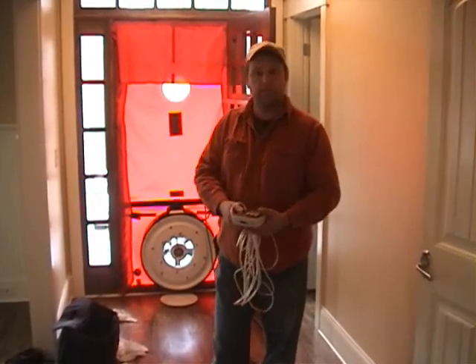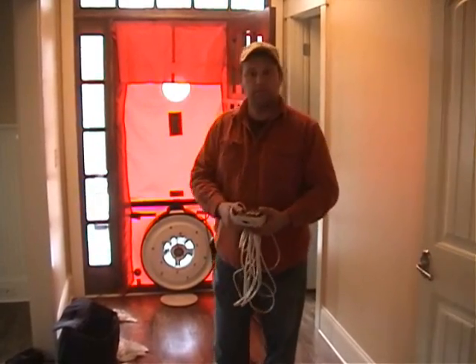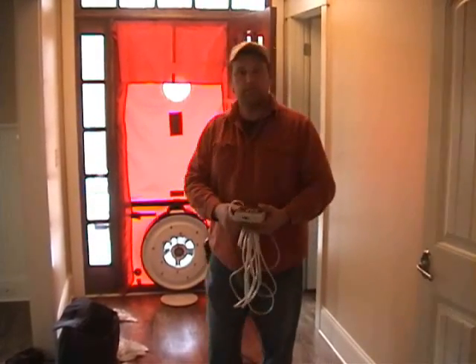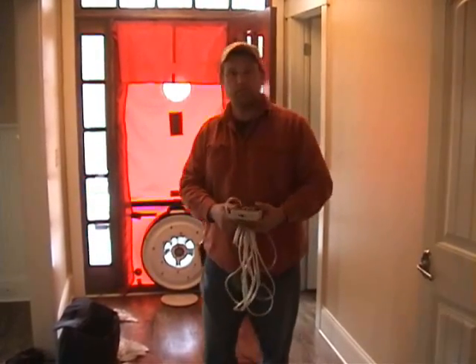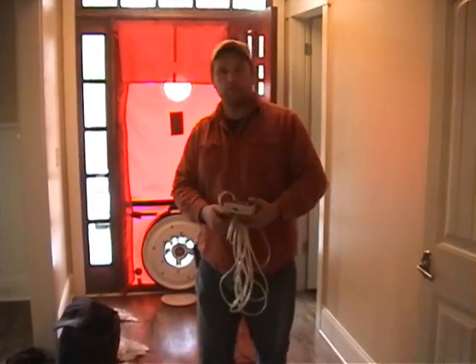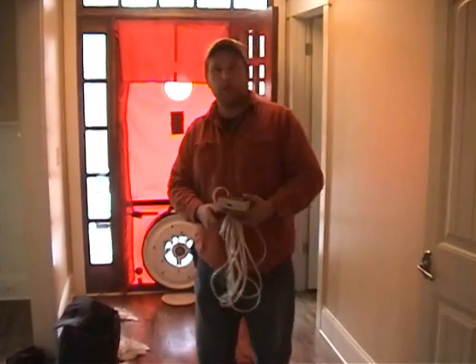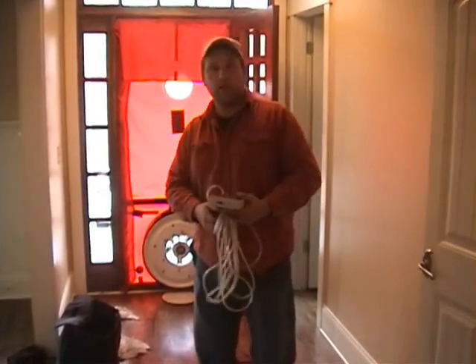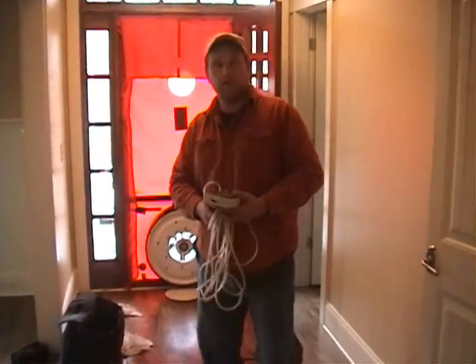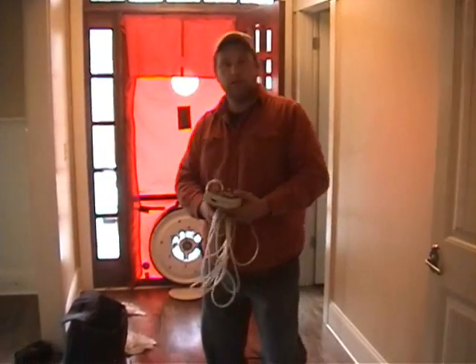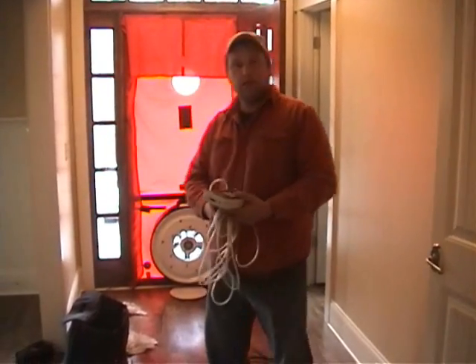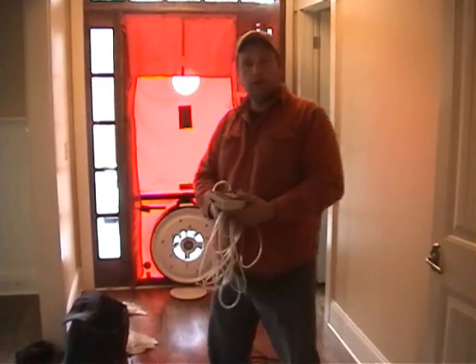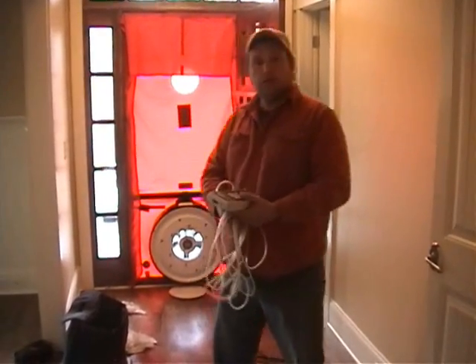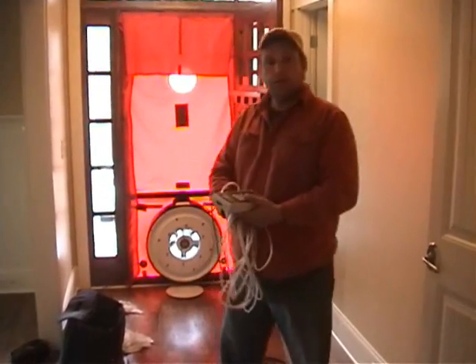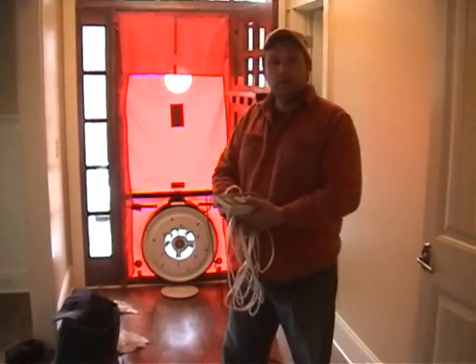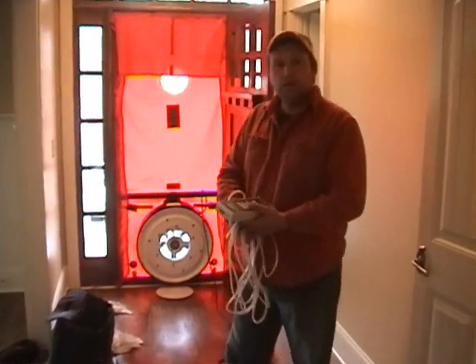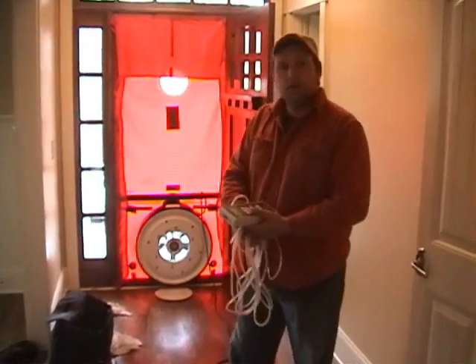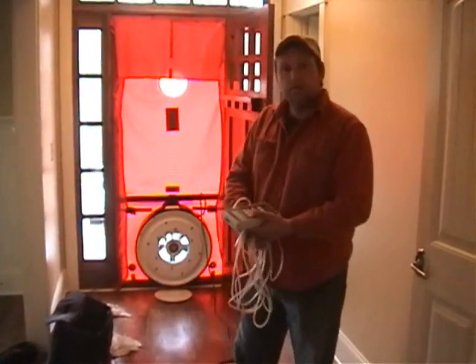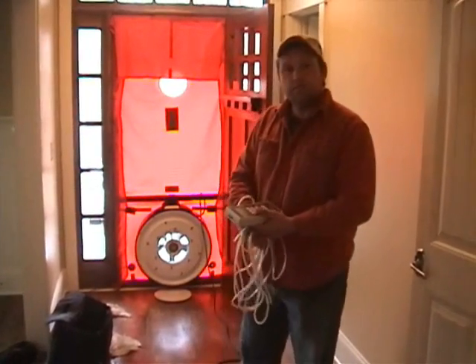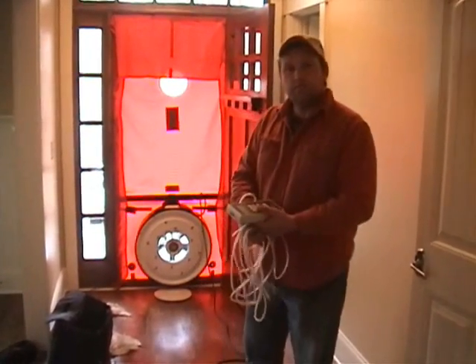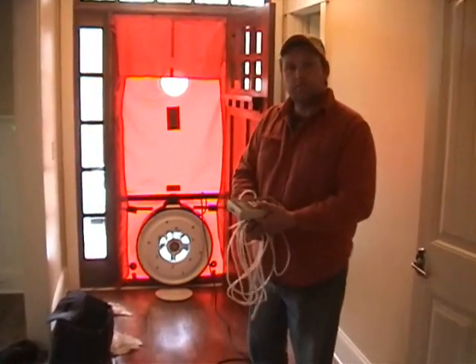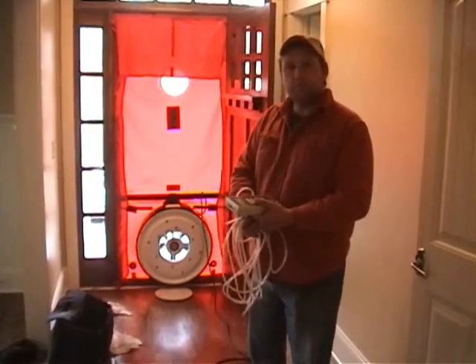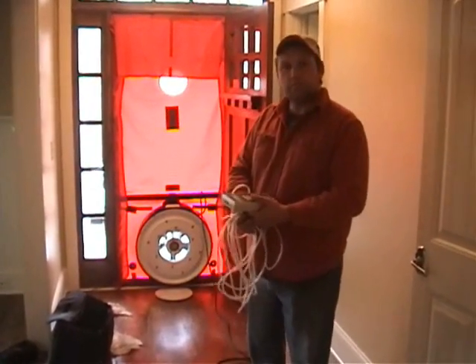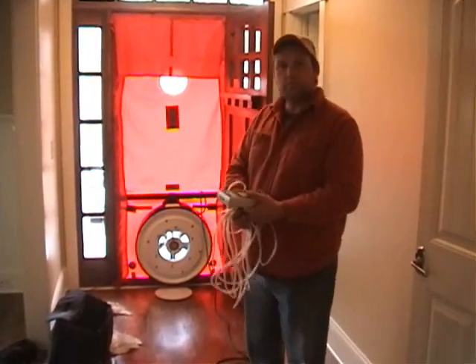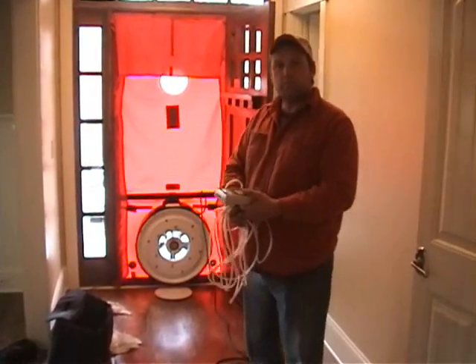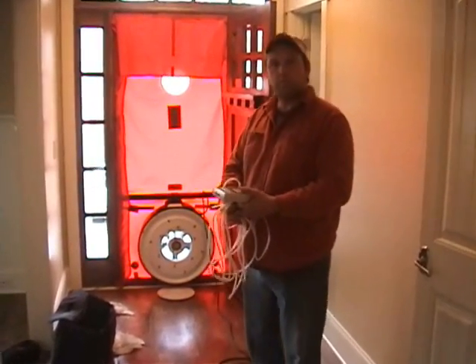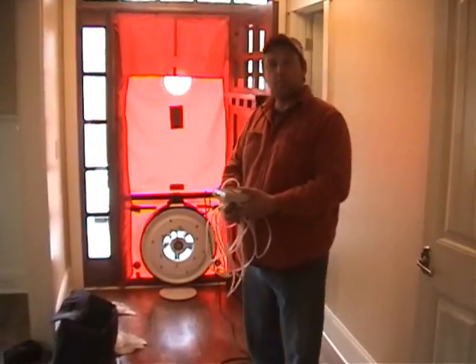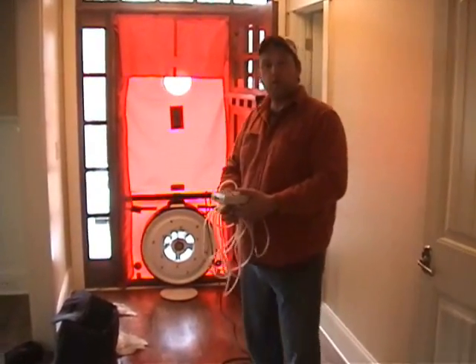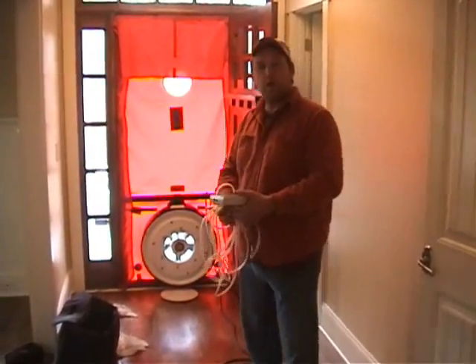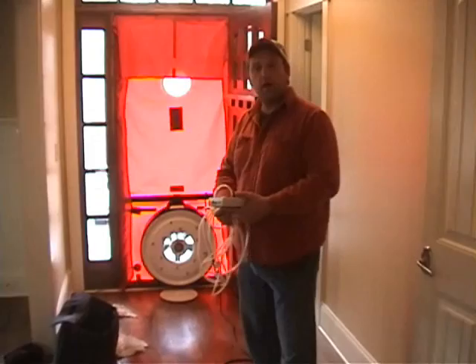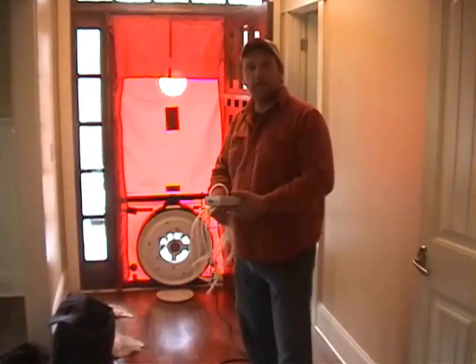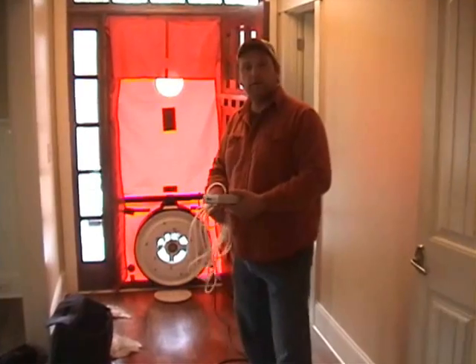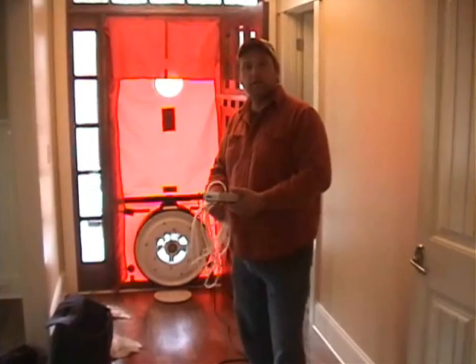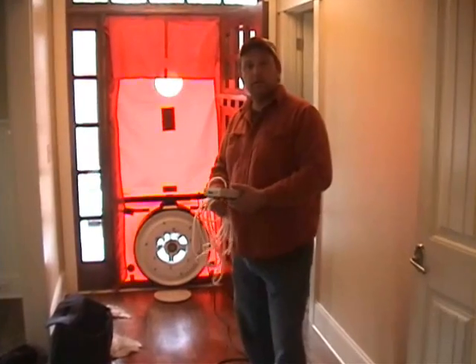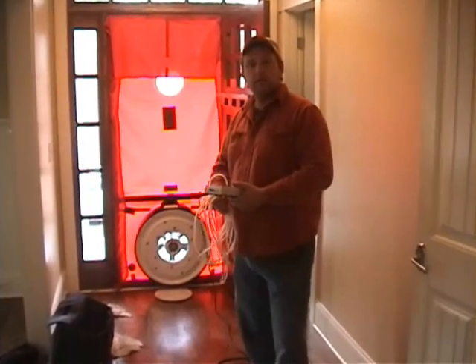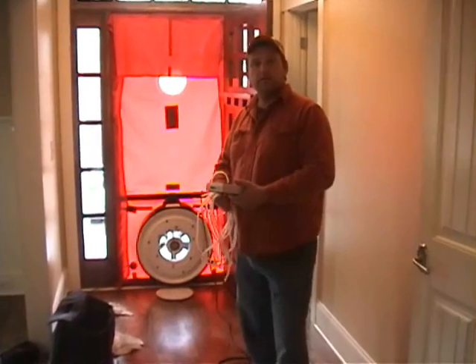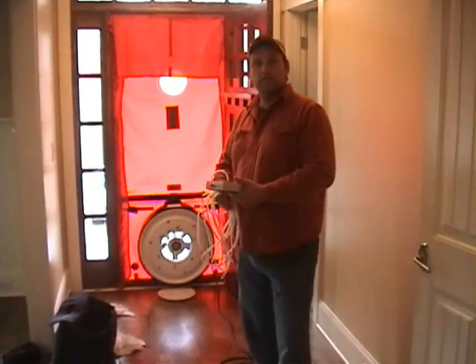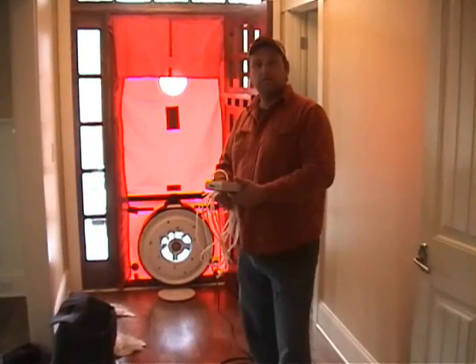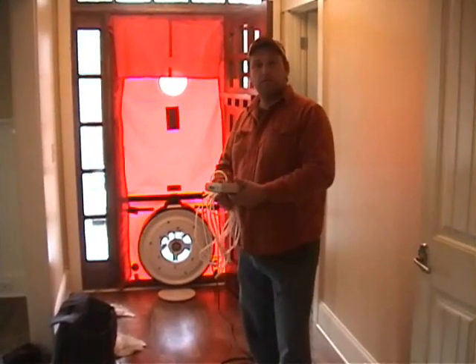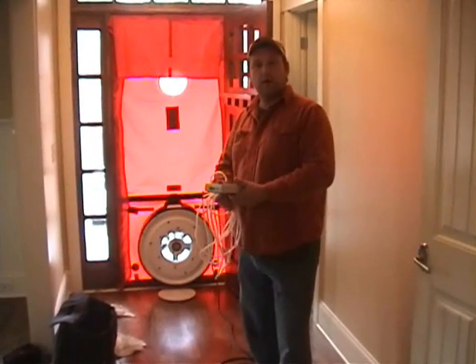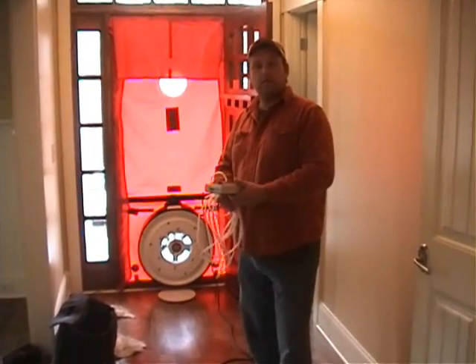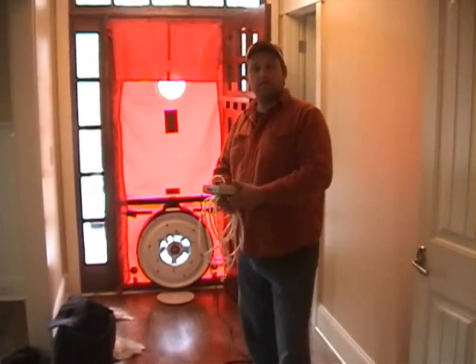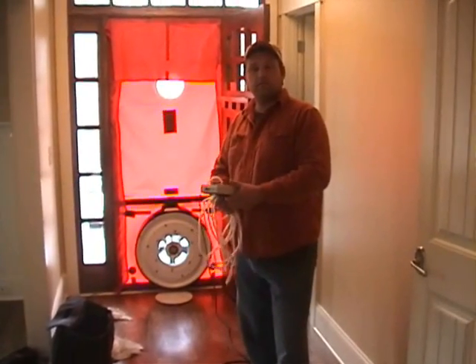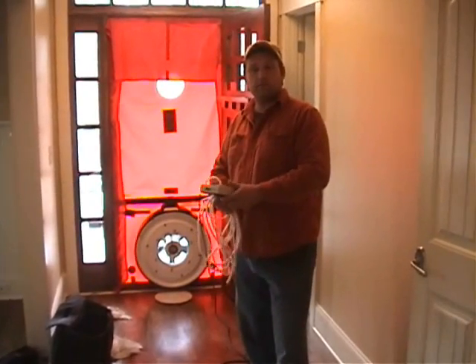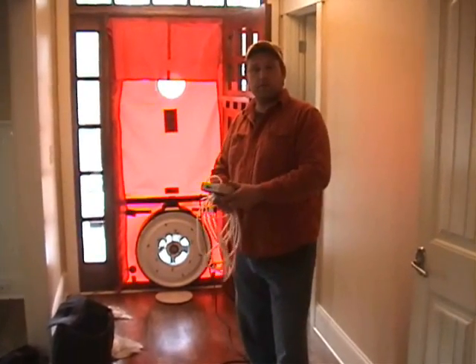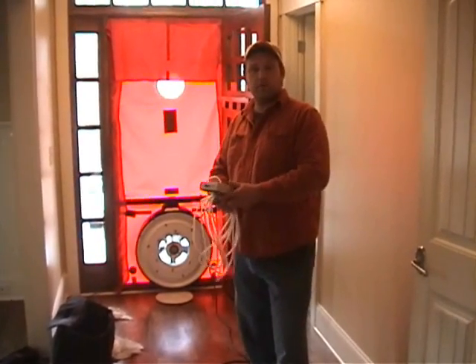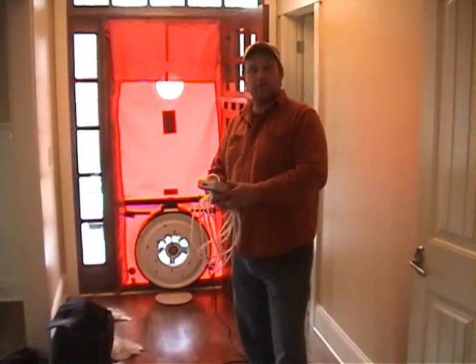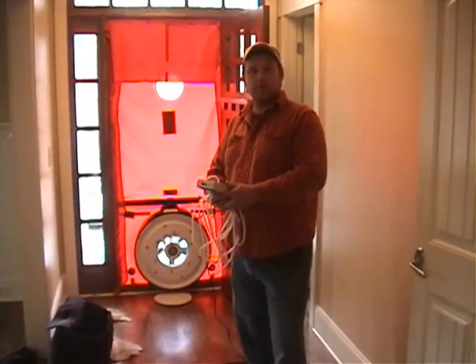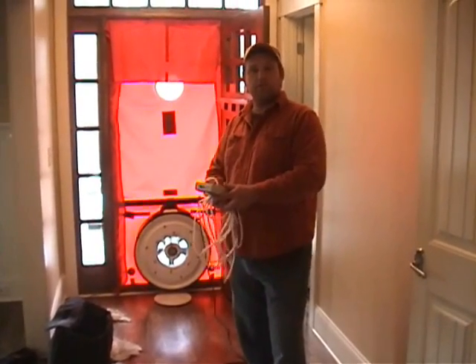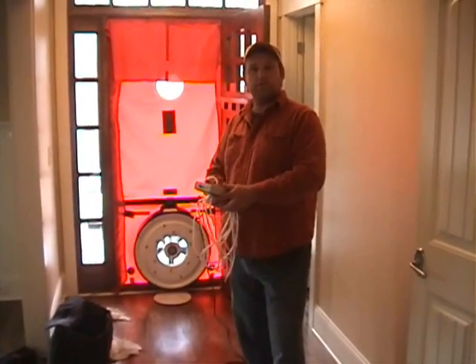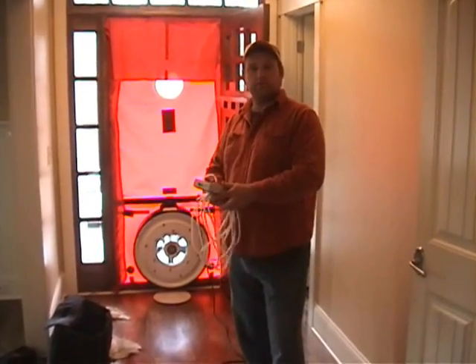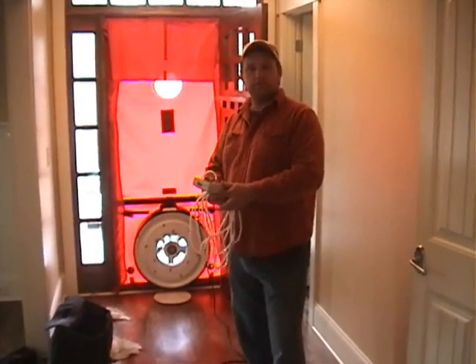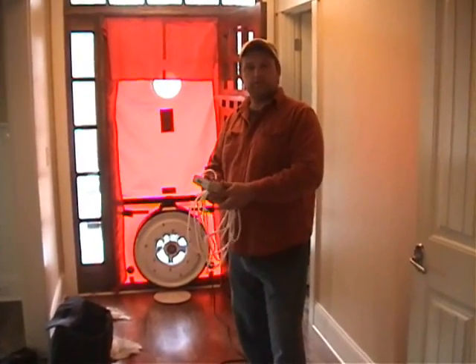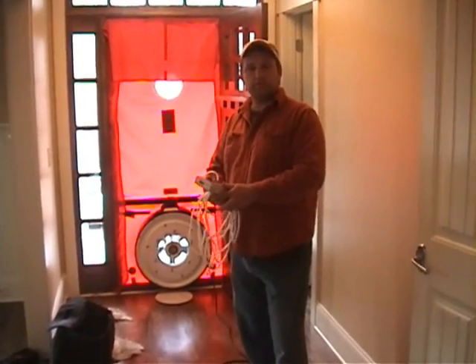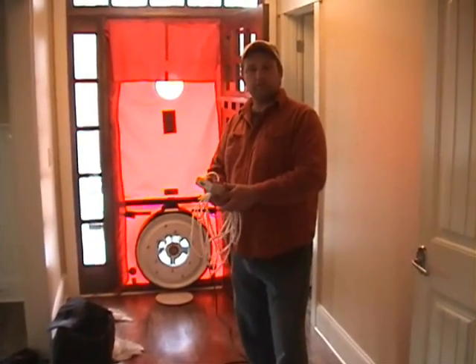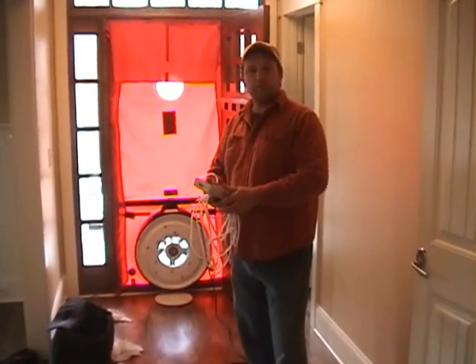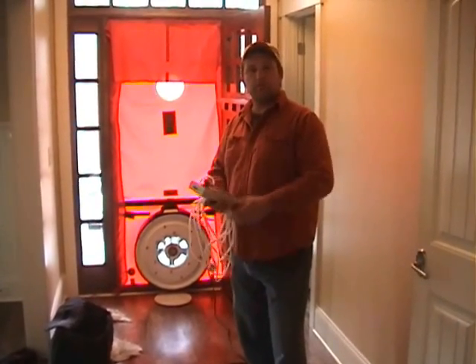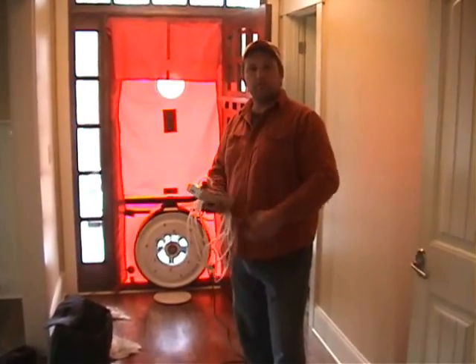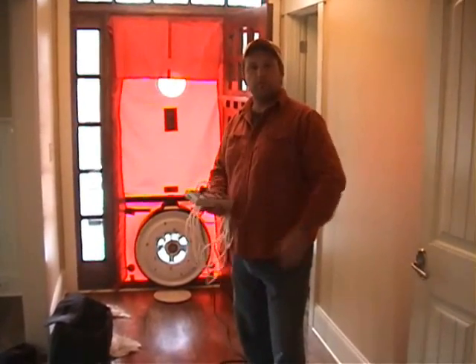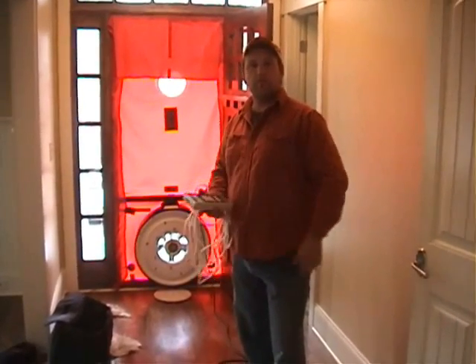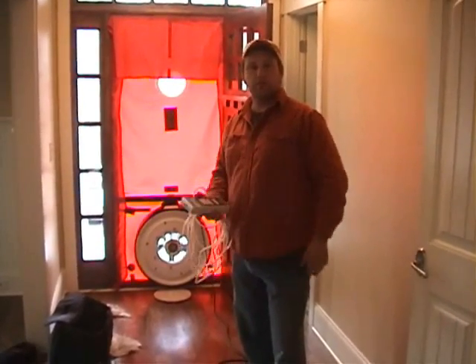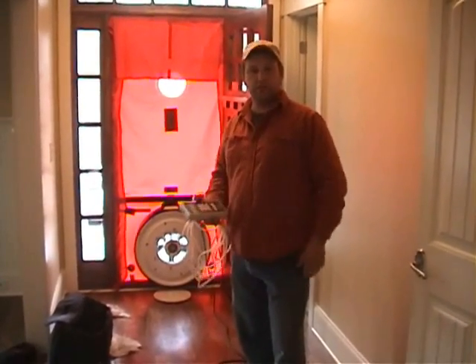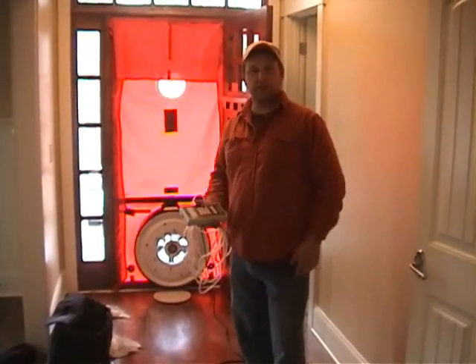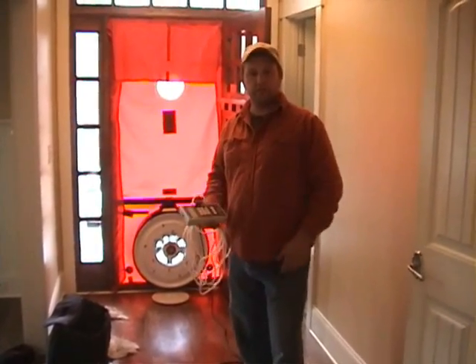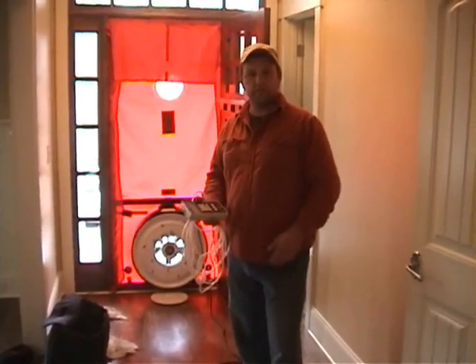So 2200 CFM is the basic minimum requirement to get ENERGY STAR certification, and this house is about three times as tight. Yes, sir.